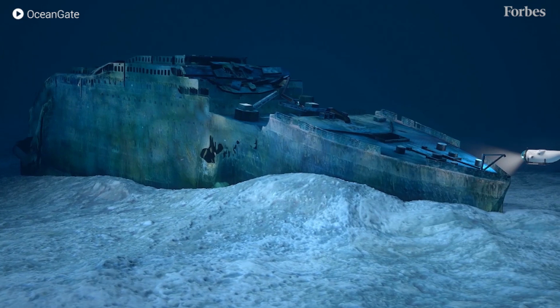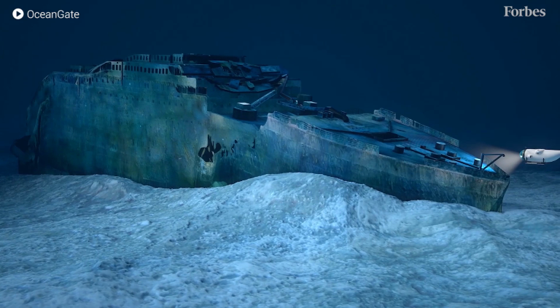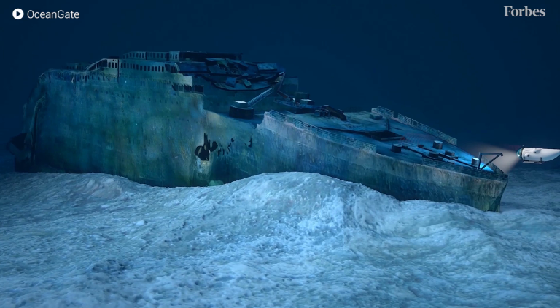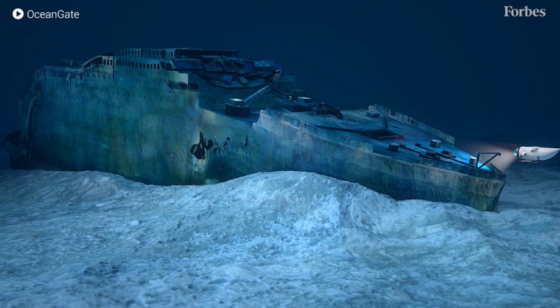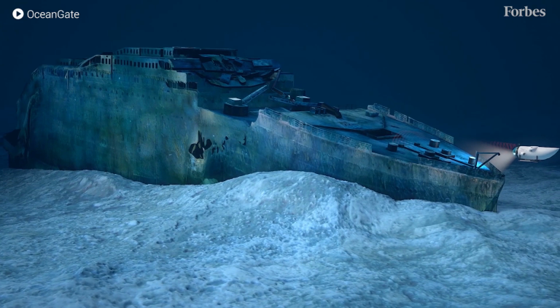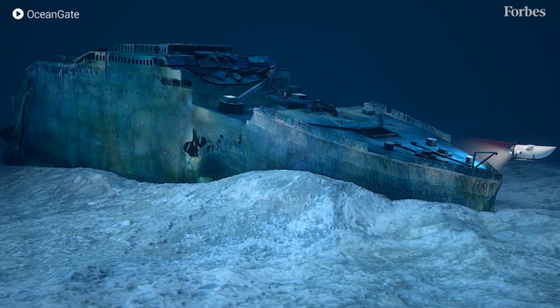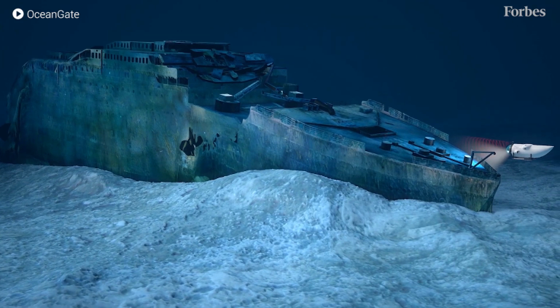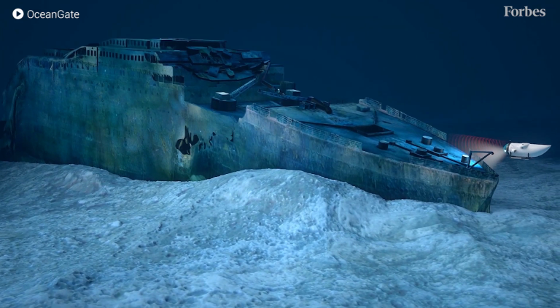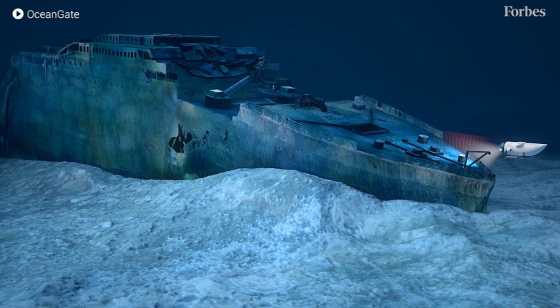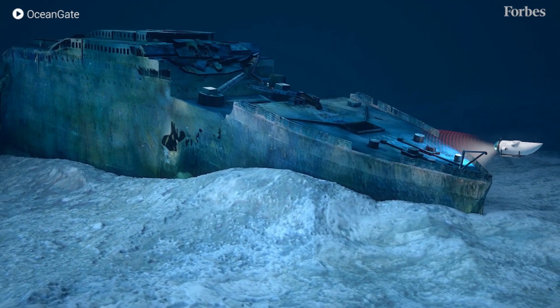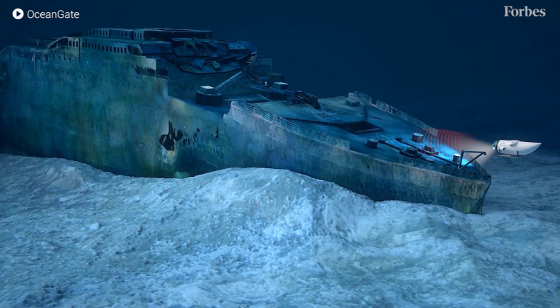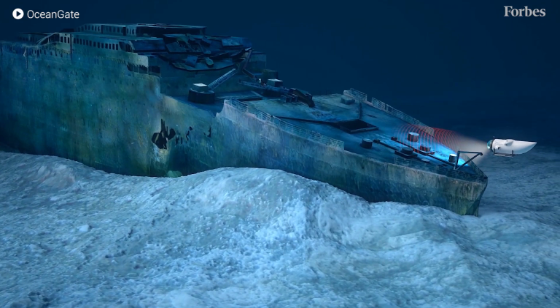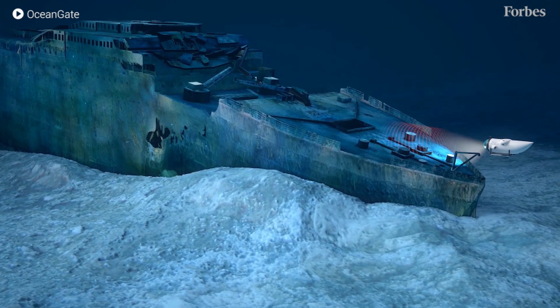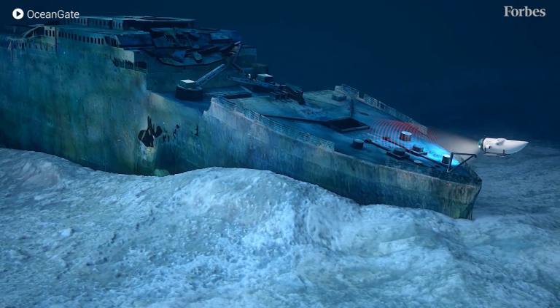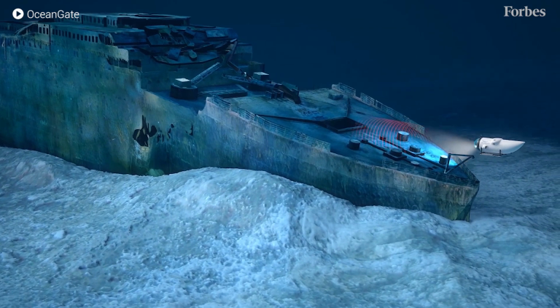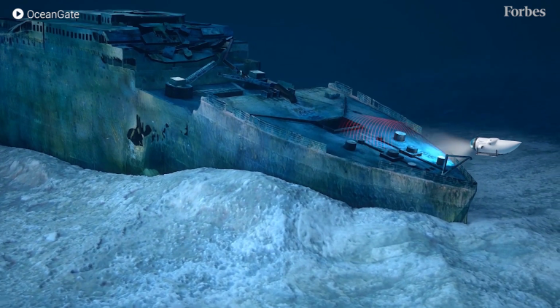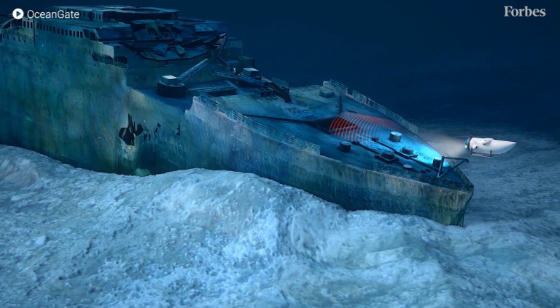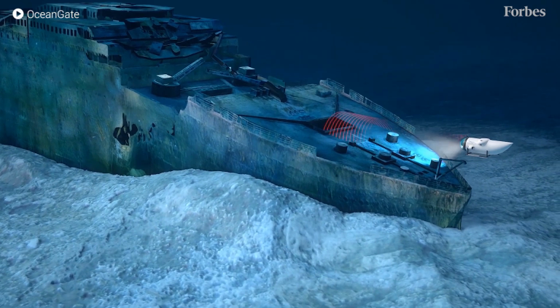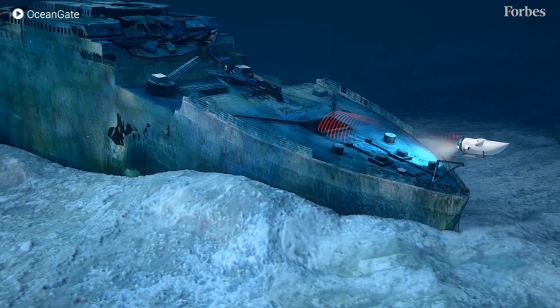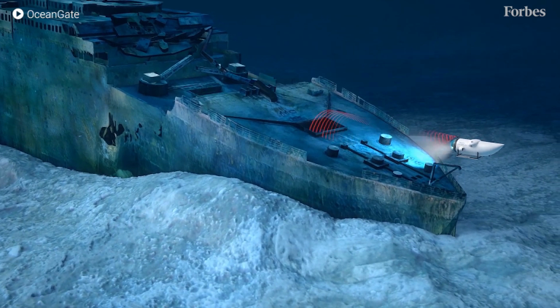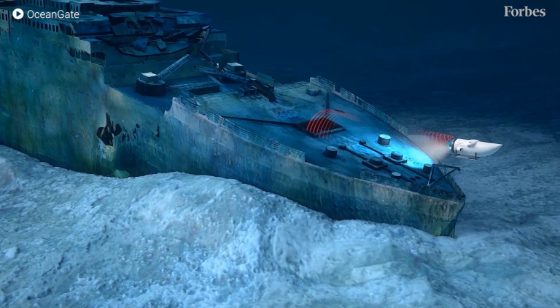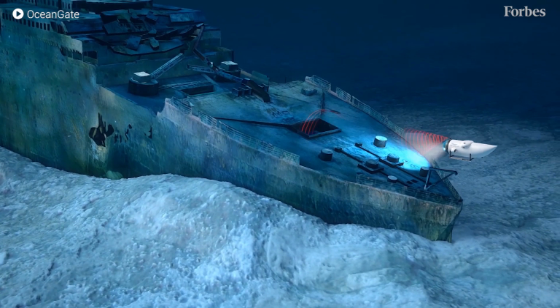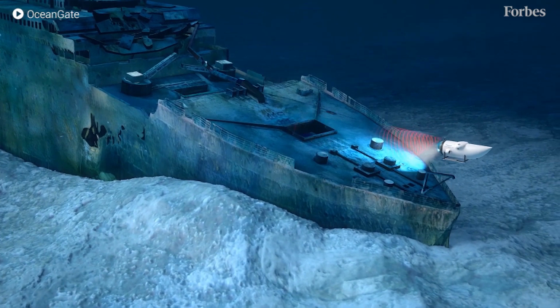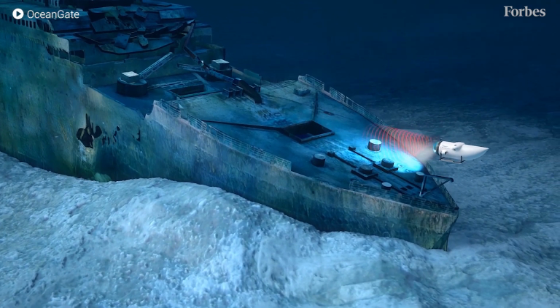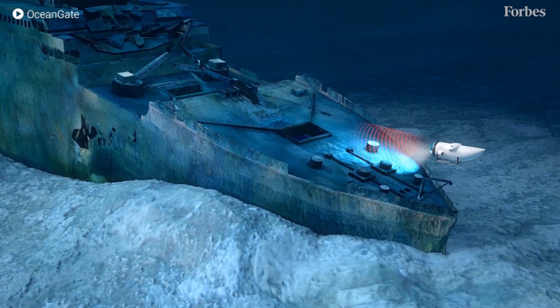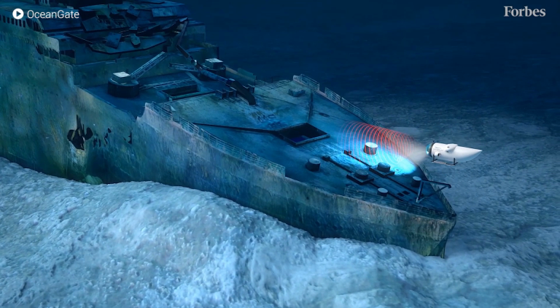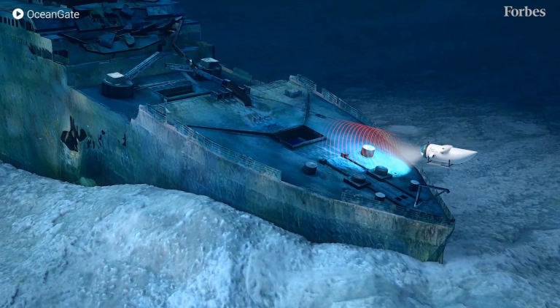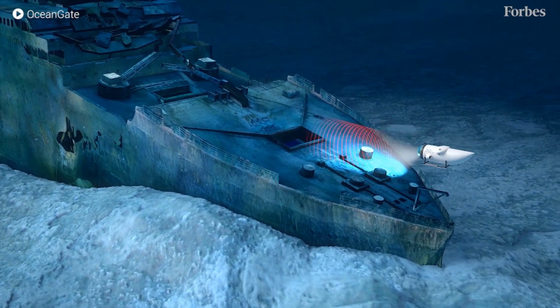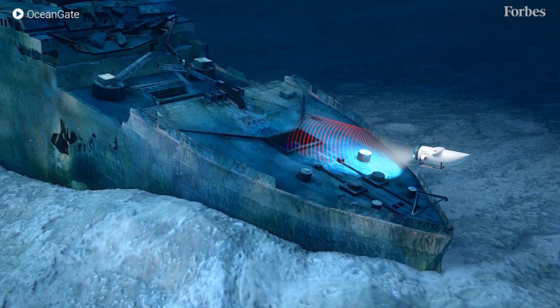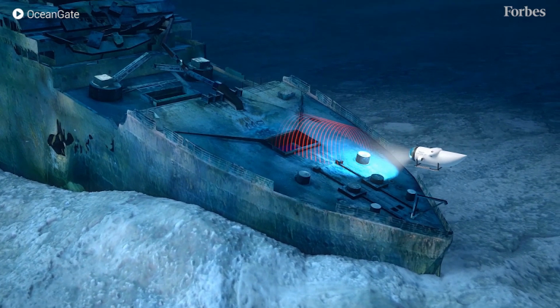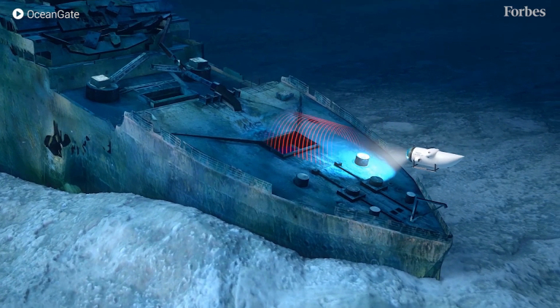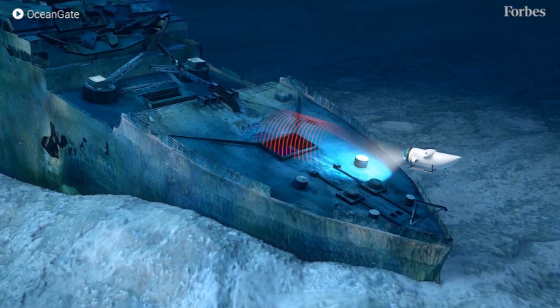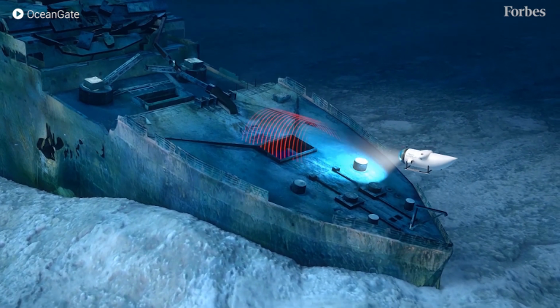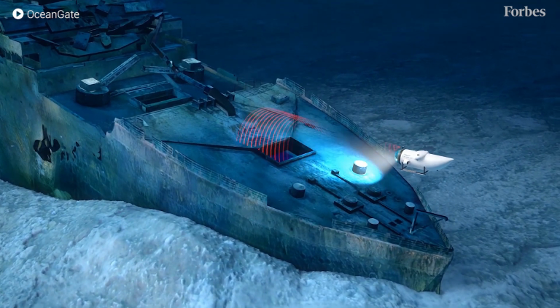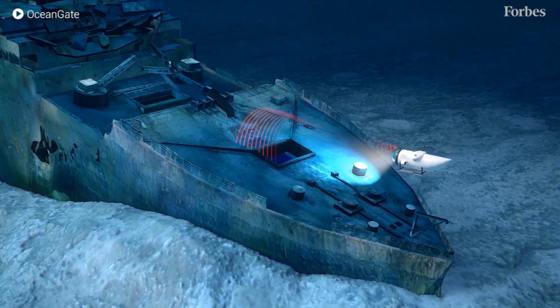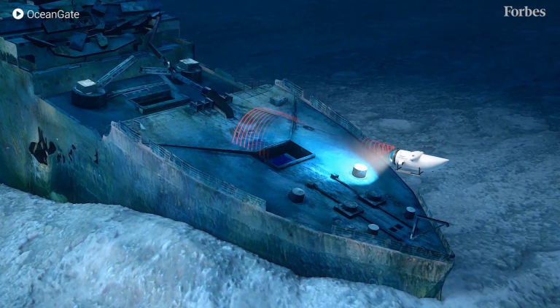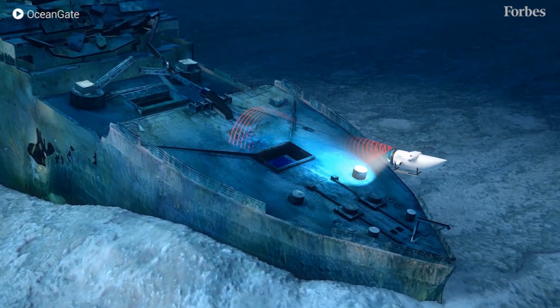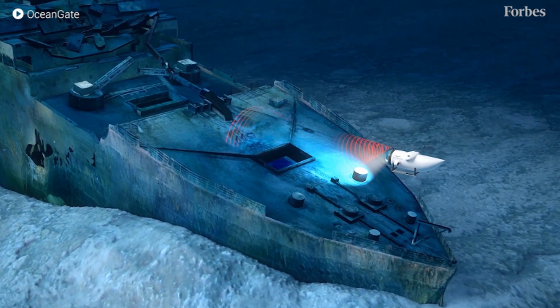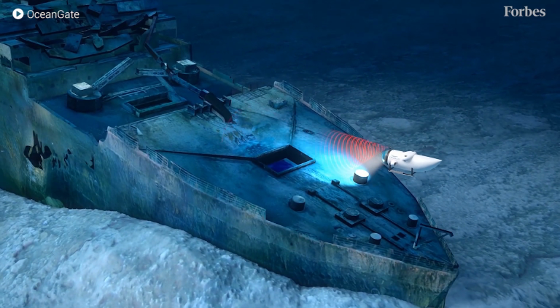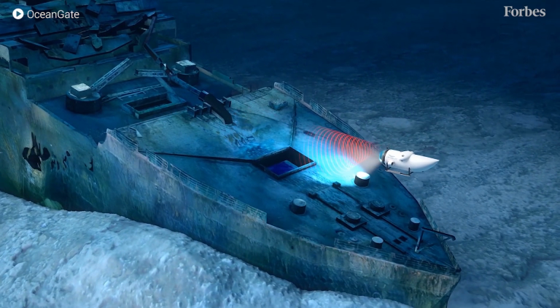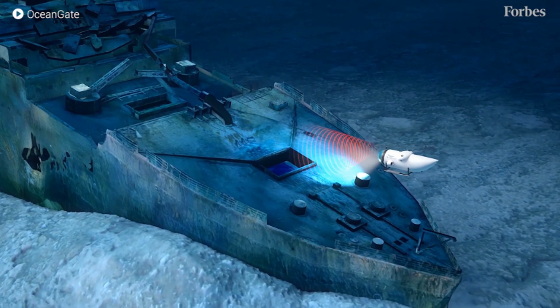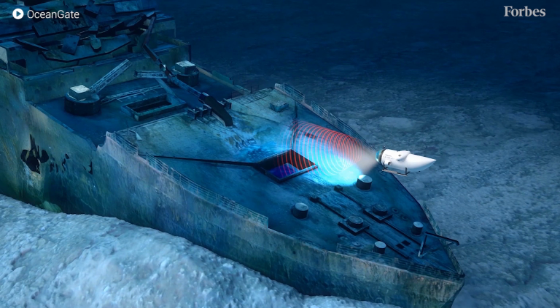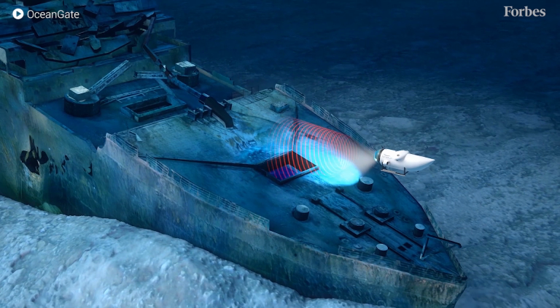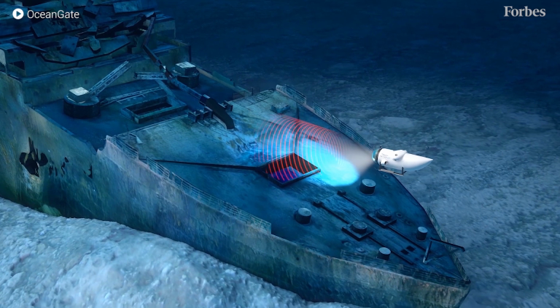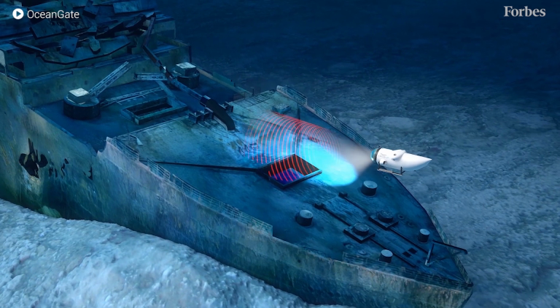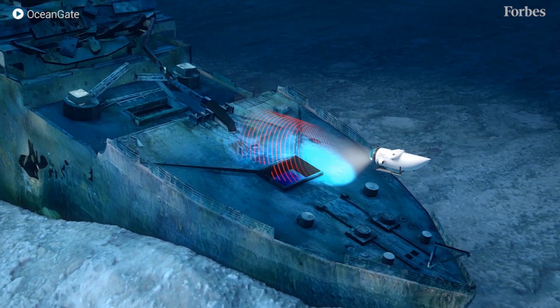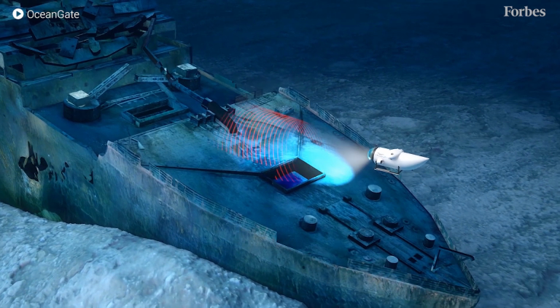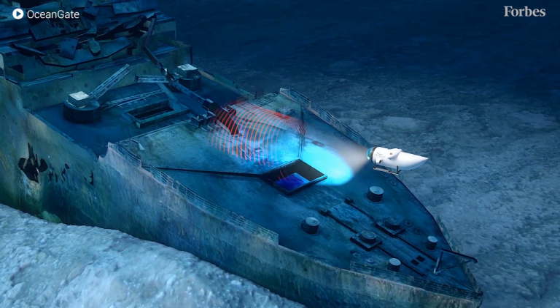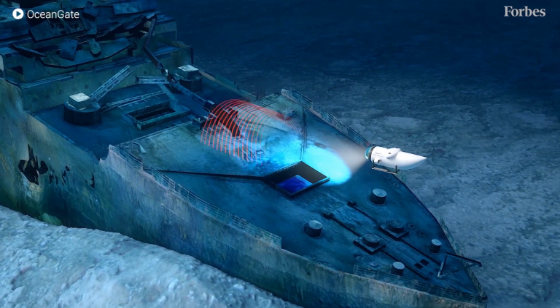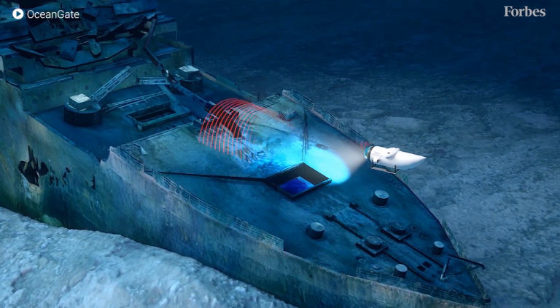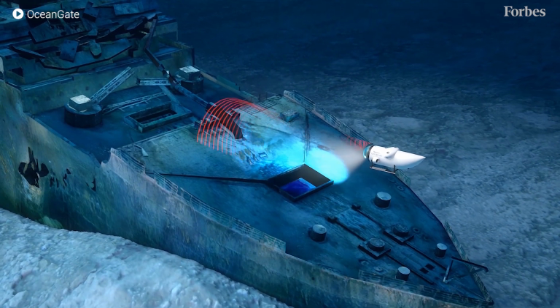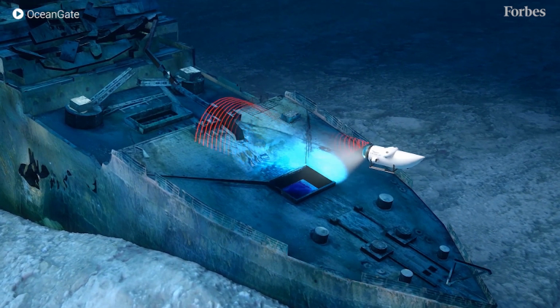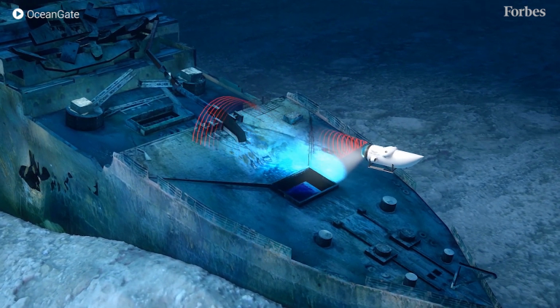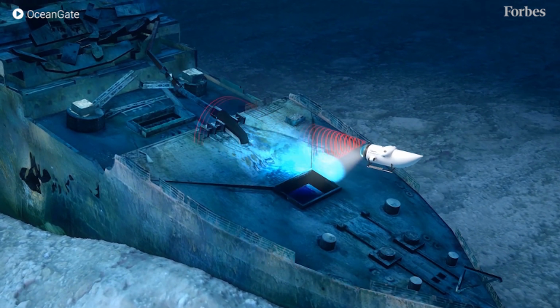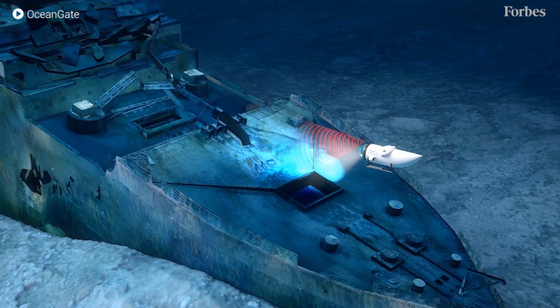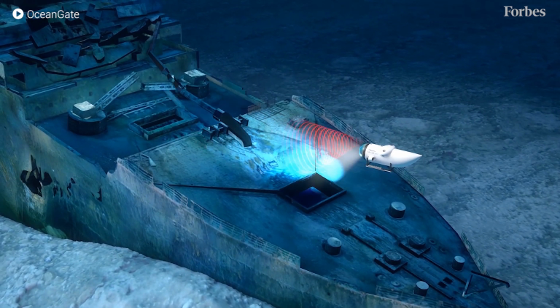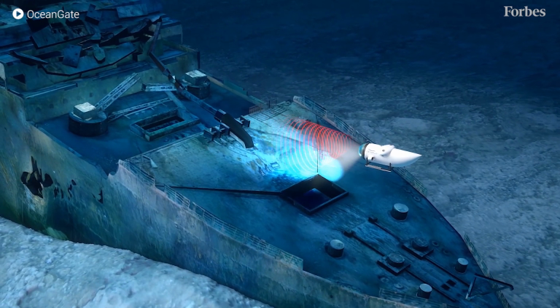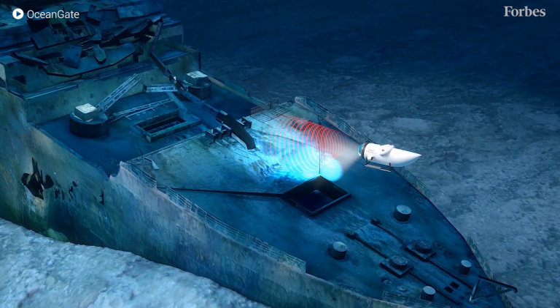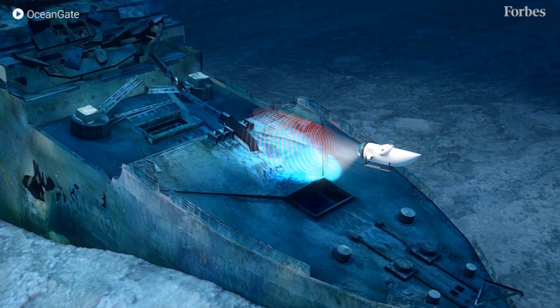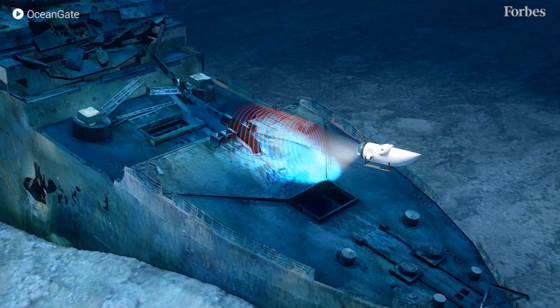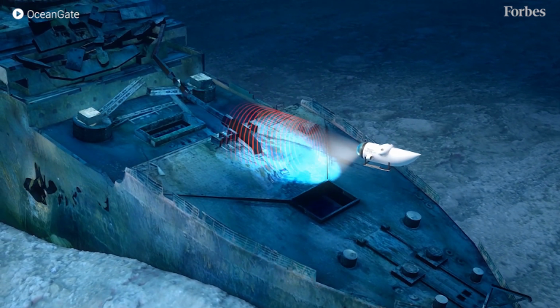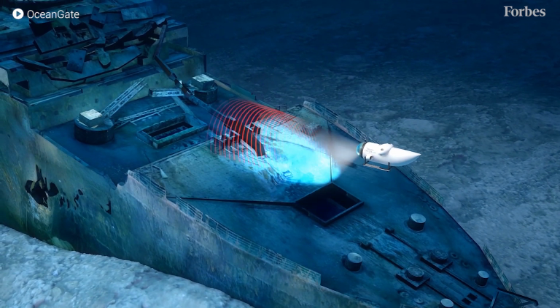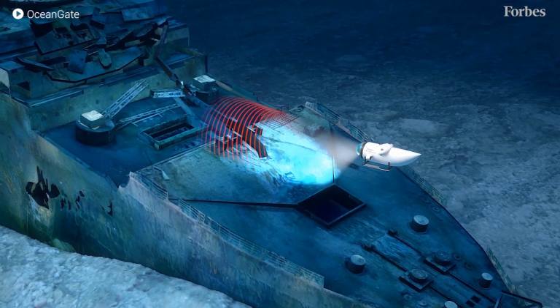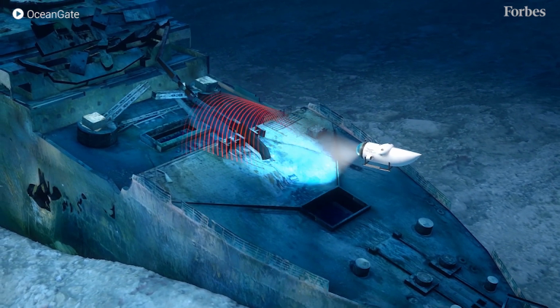Right now there are only four submersibles on the planet that can go to the depth of the Titanic. So there's really no one else who has a vehicle that can get there.